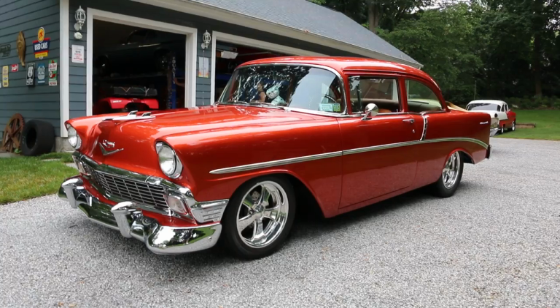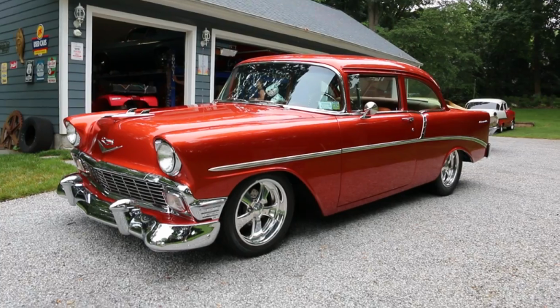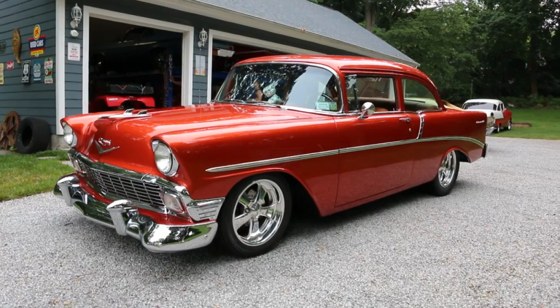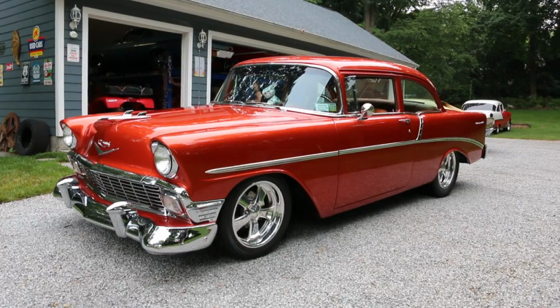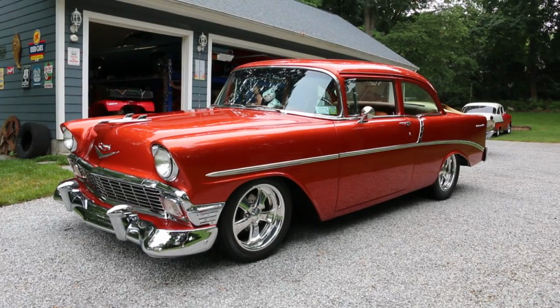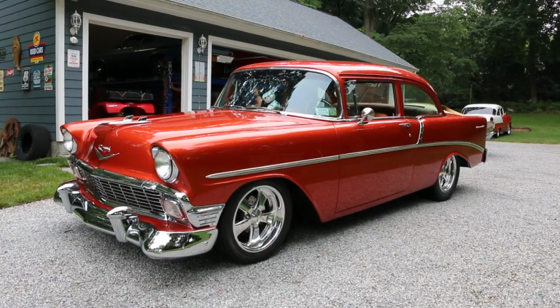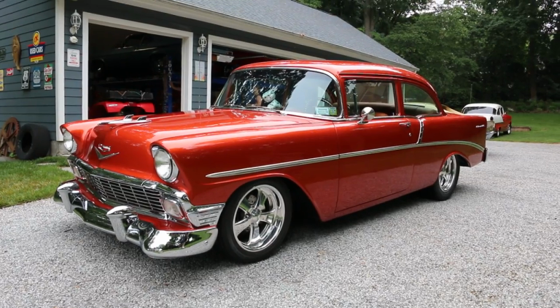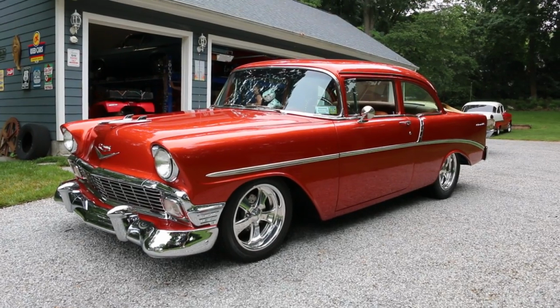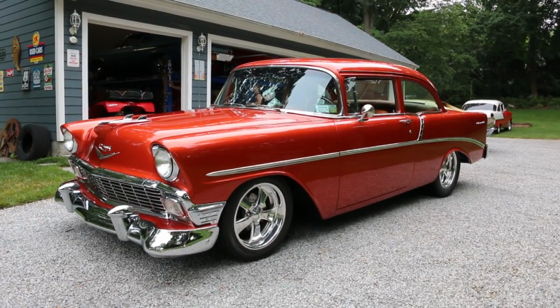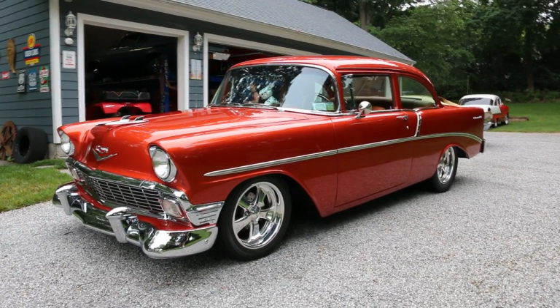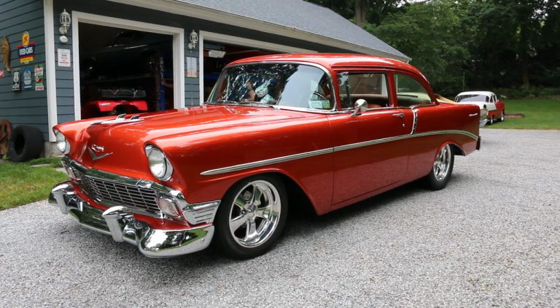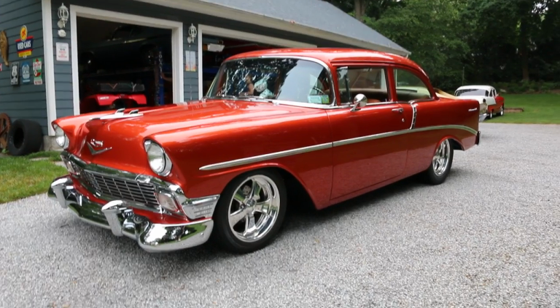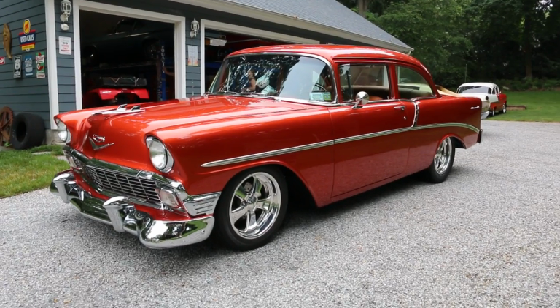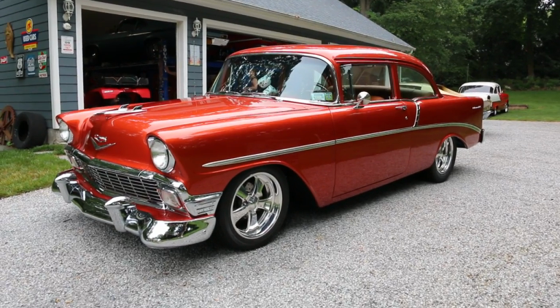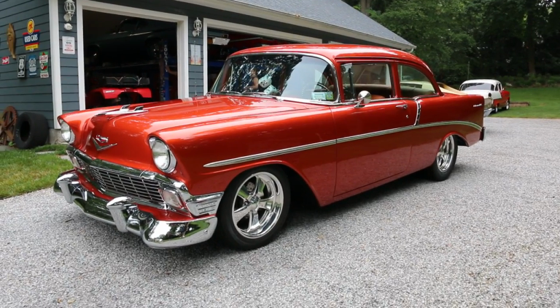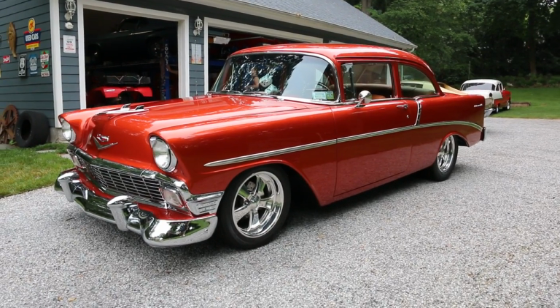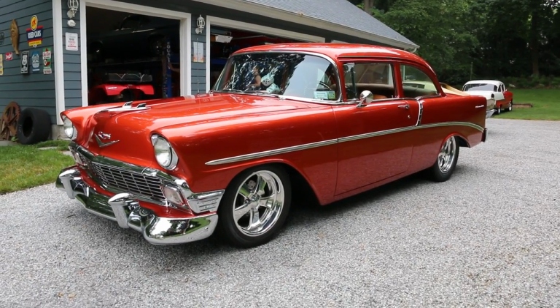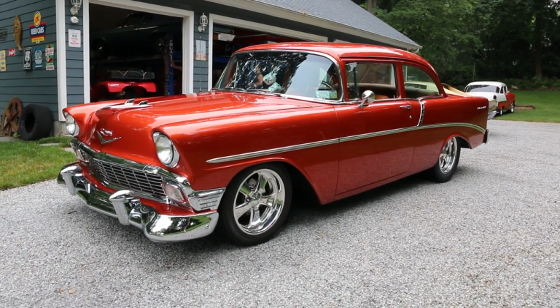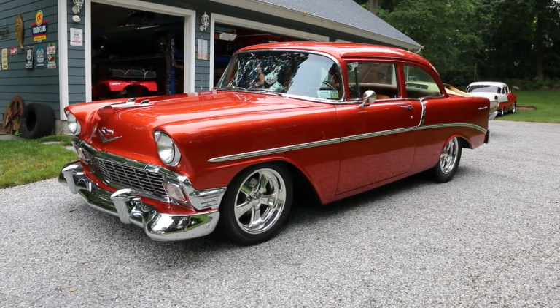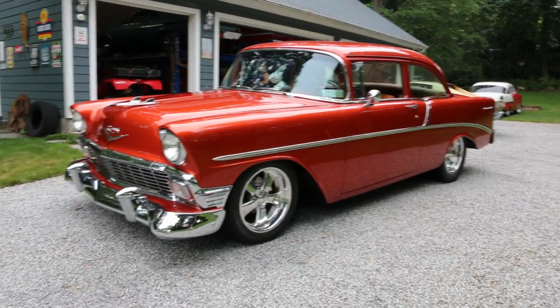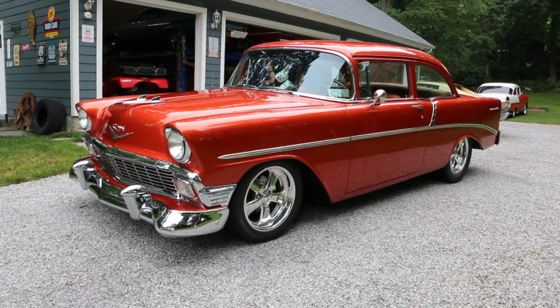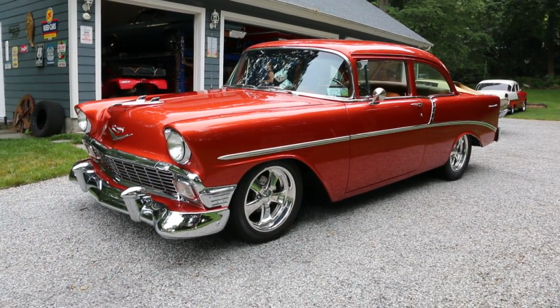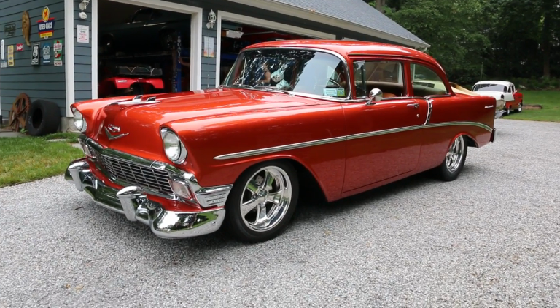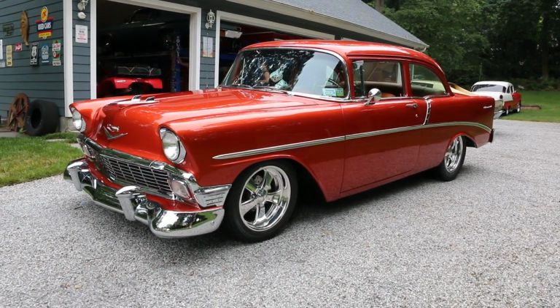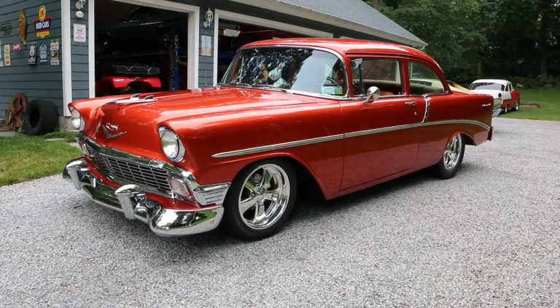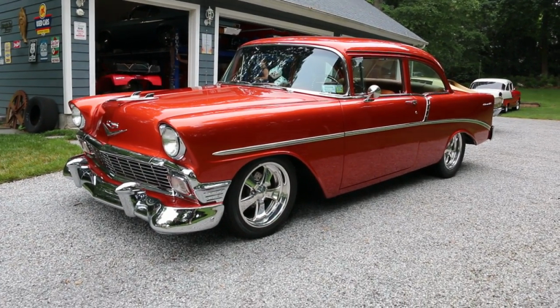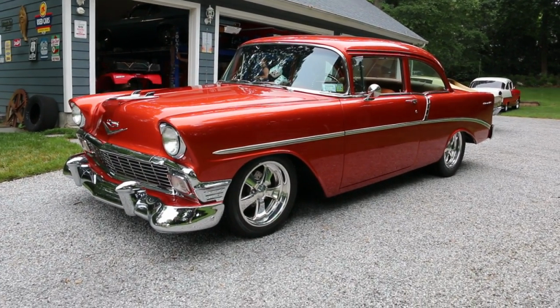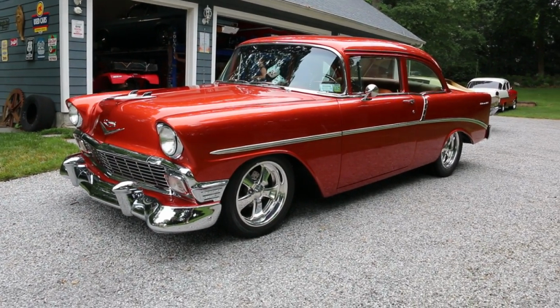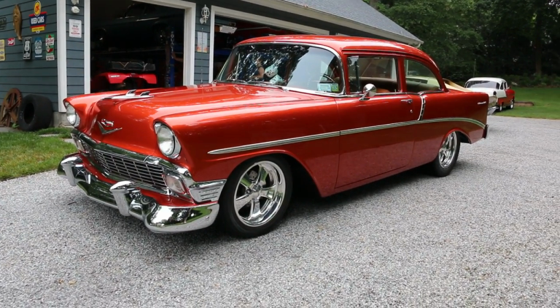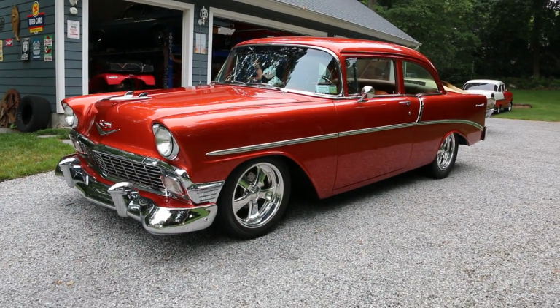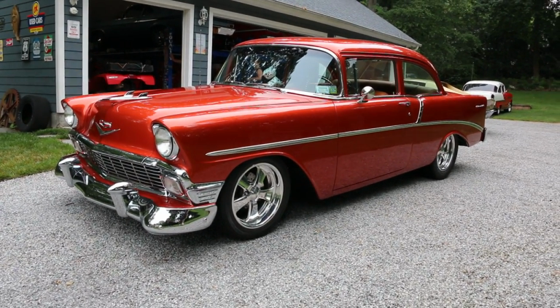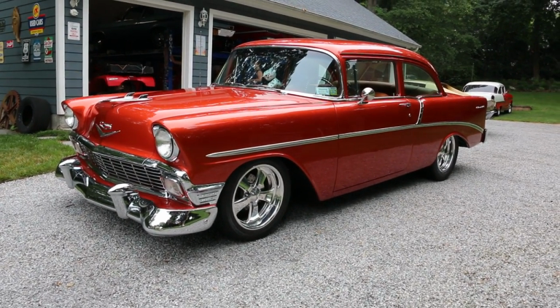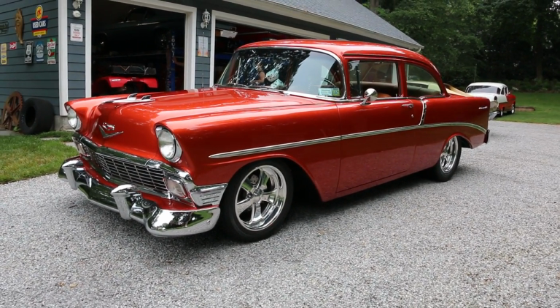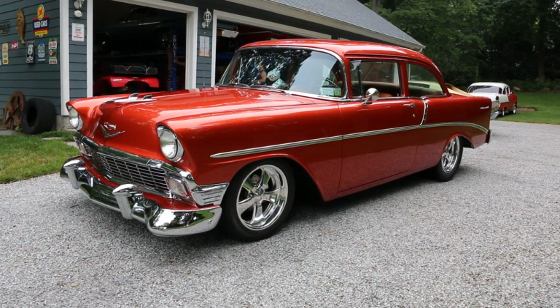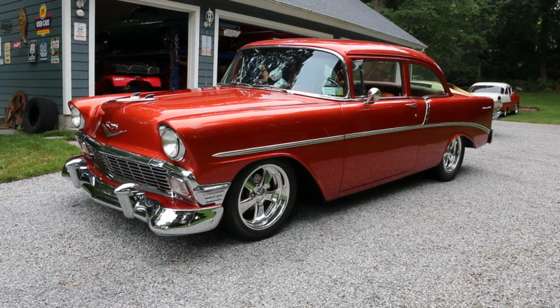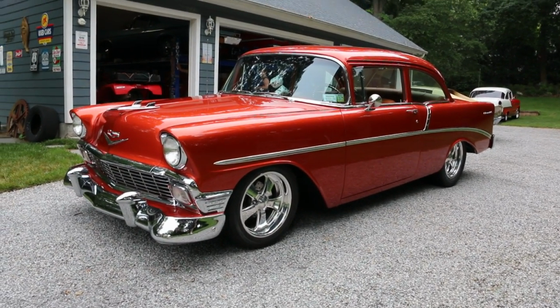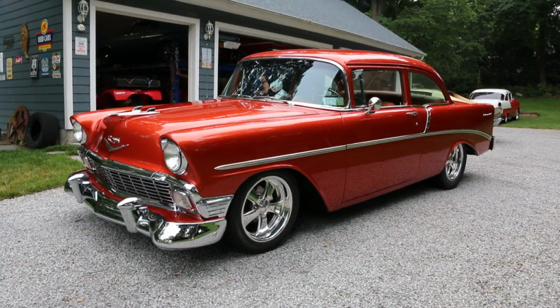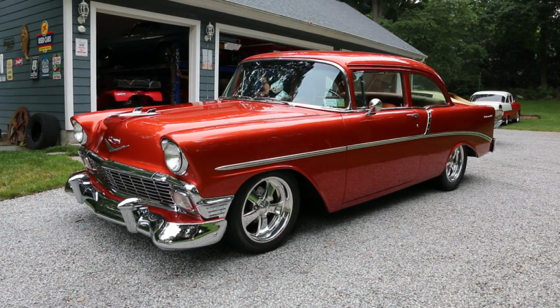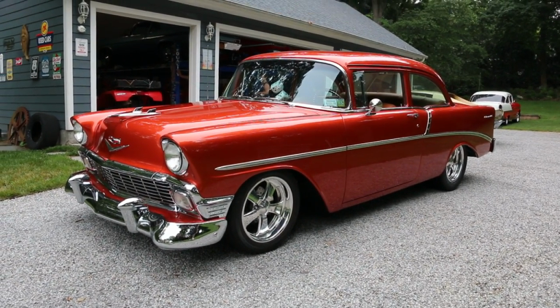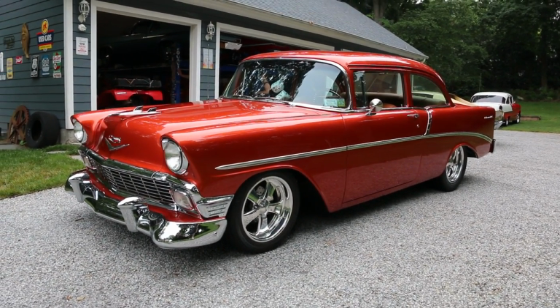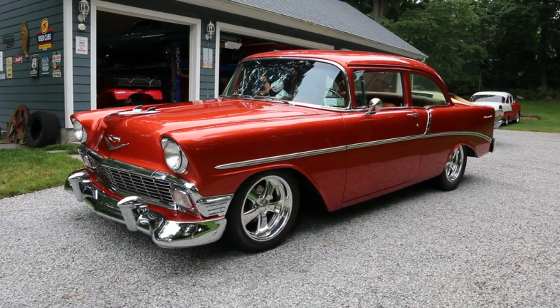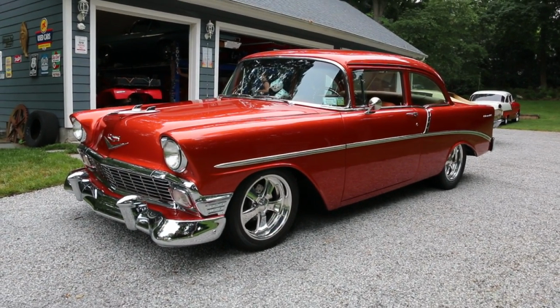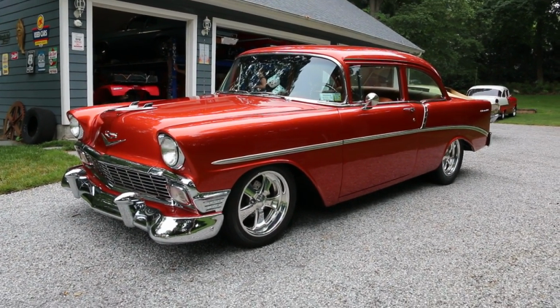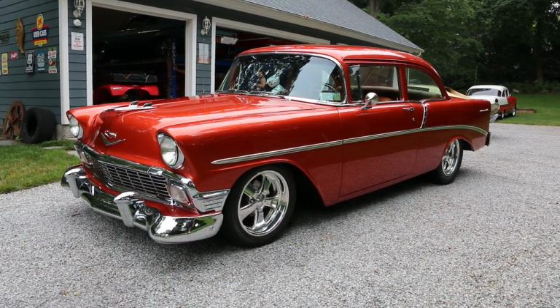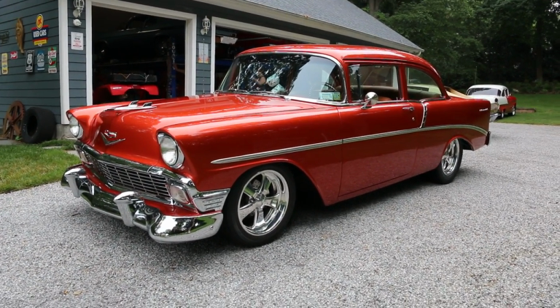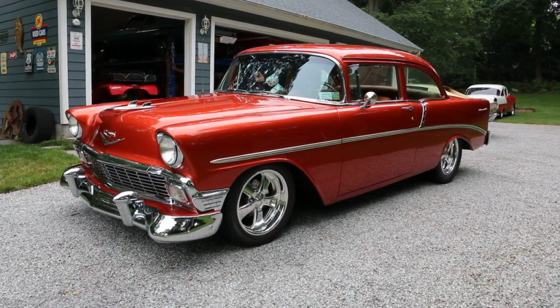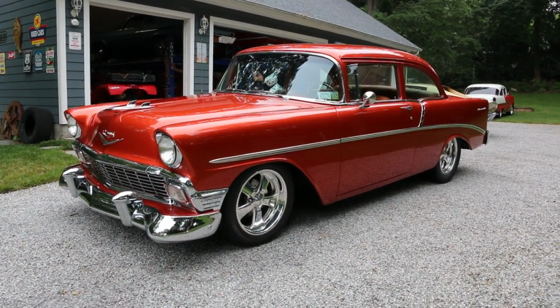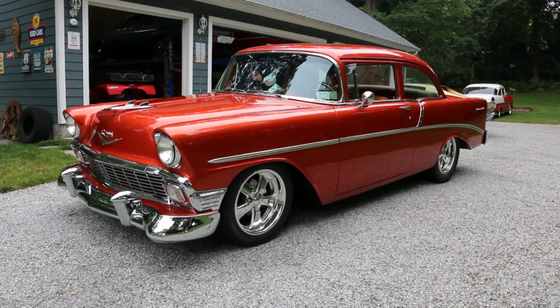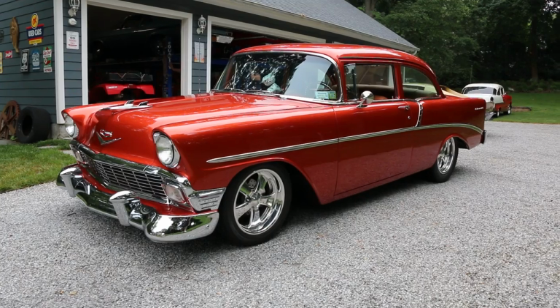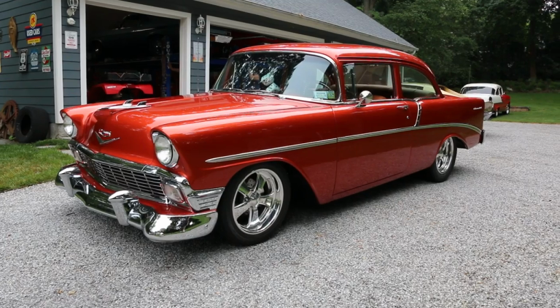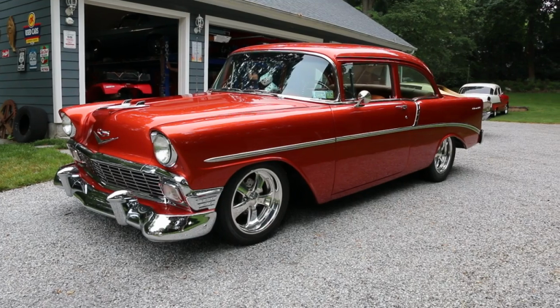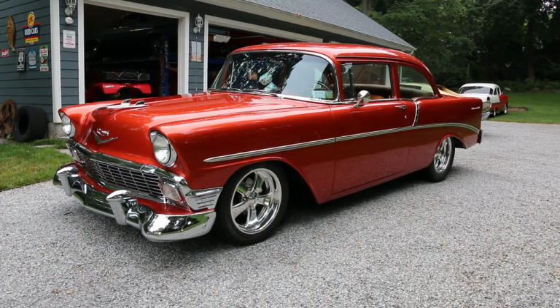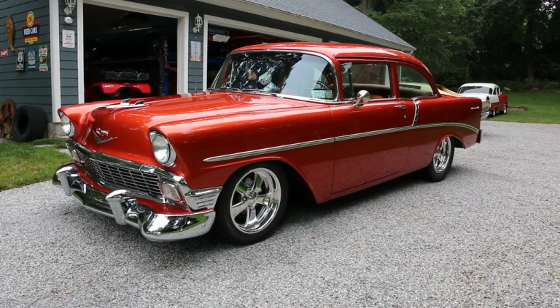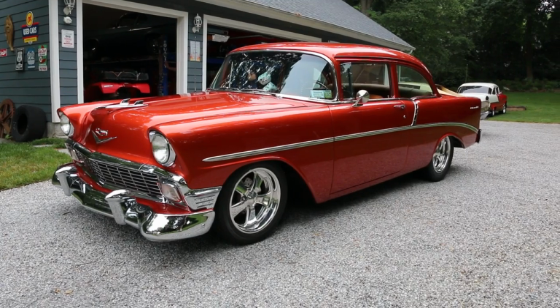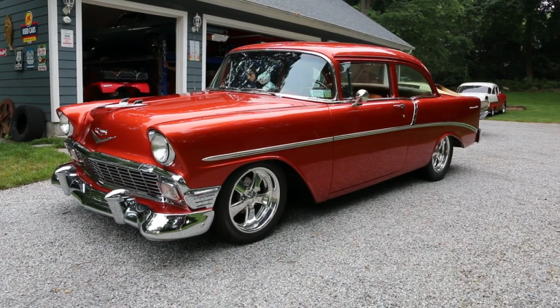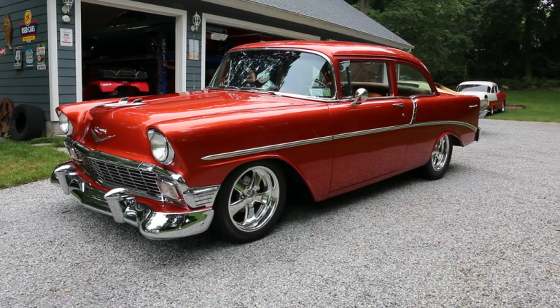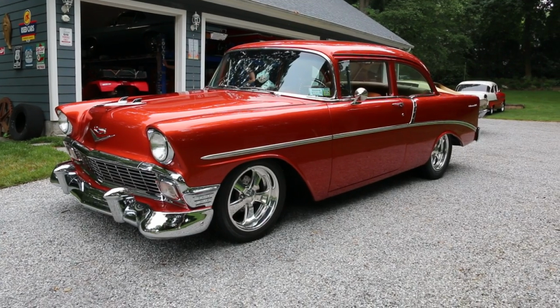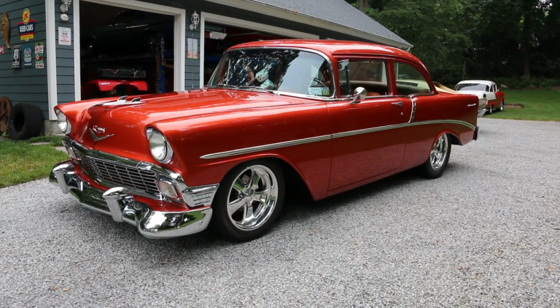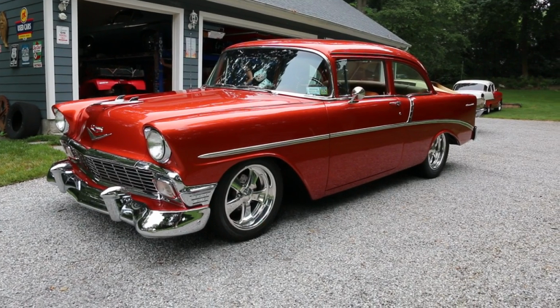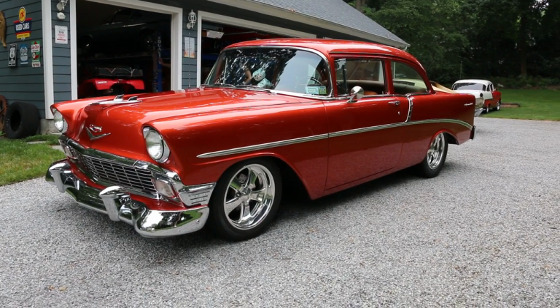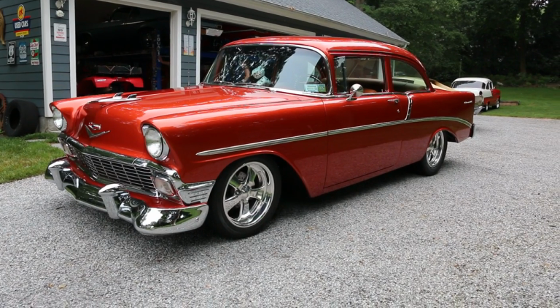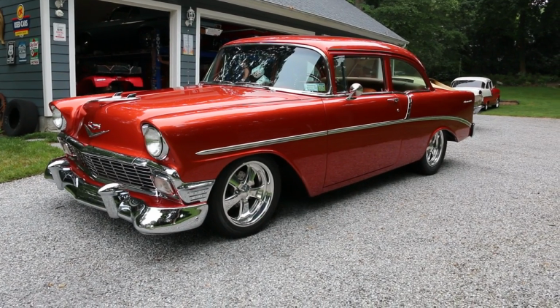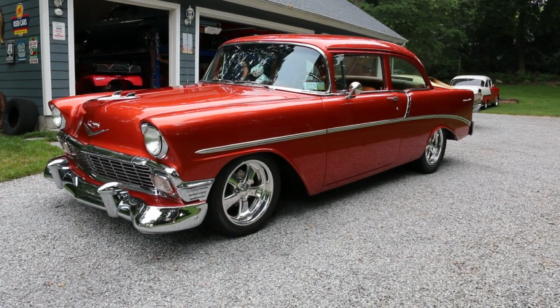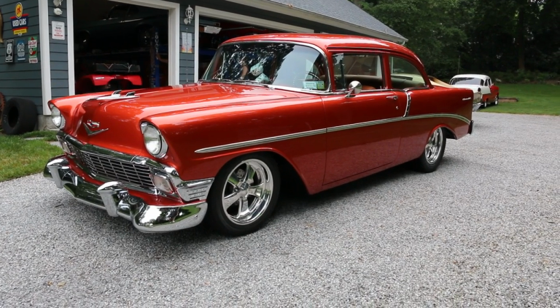Hey guys, thanks for joining us today. Mike here, Weeby Autos. Today we have a gorgeous restomodded 1956 210 post.